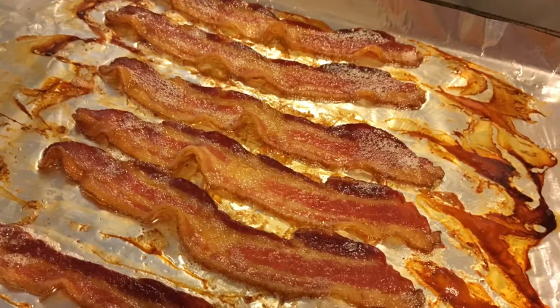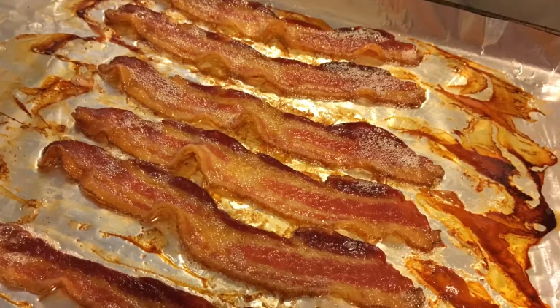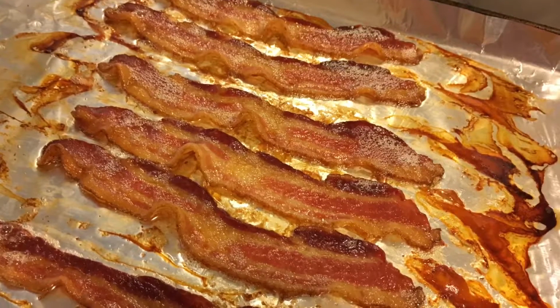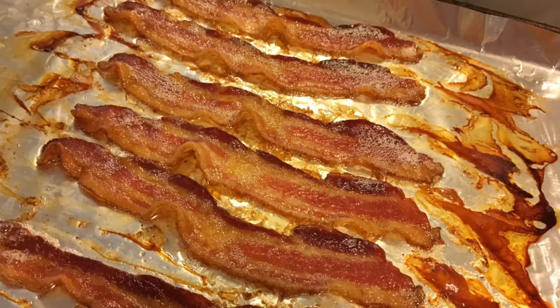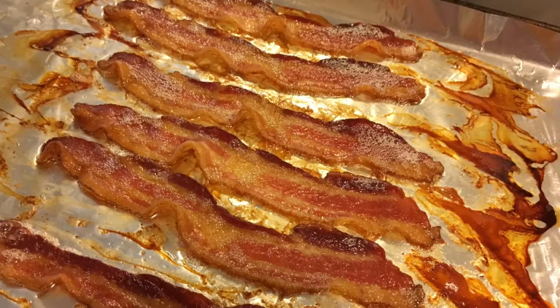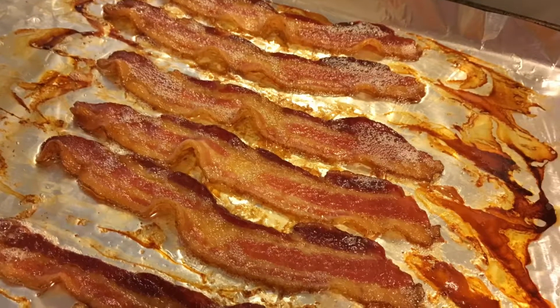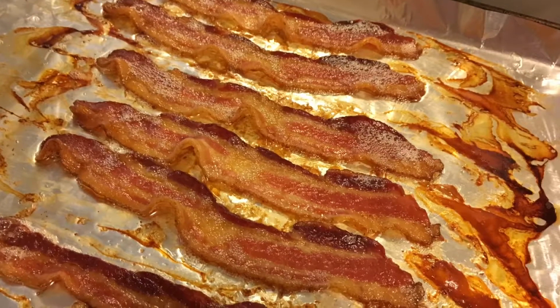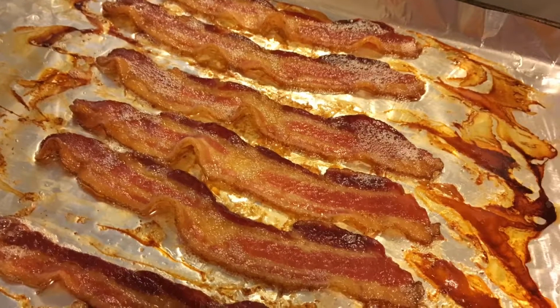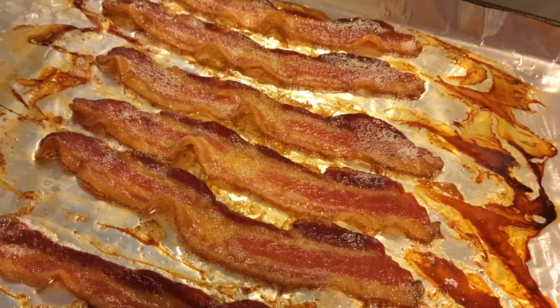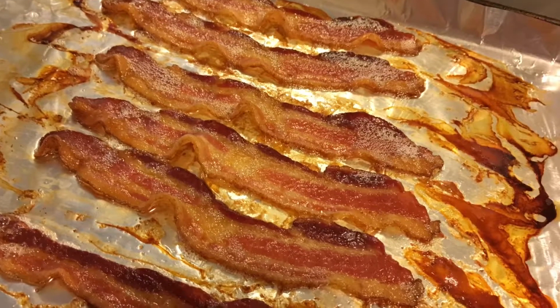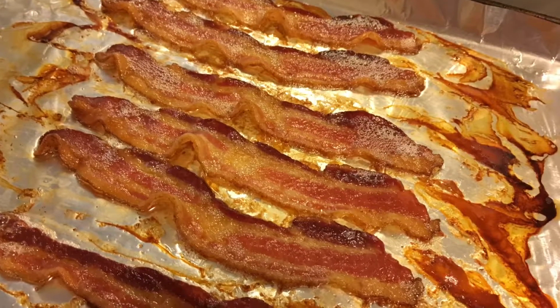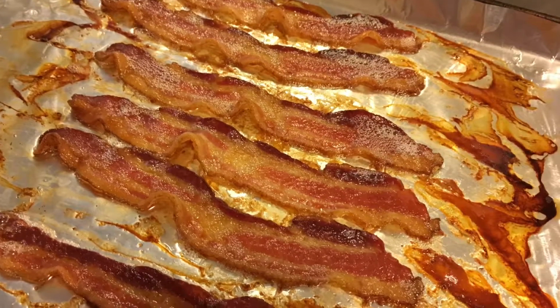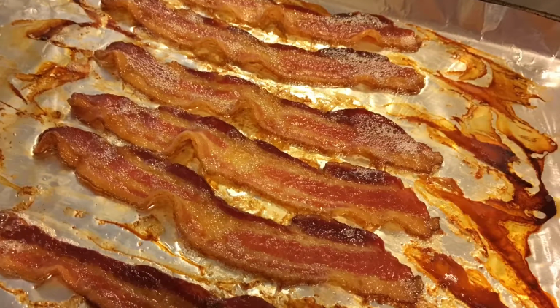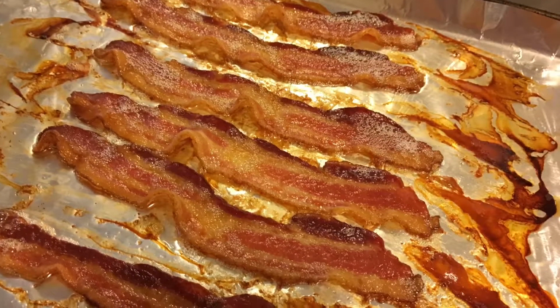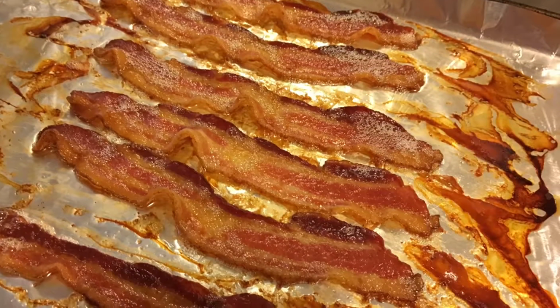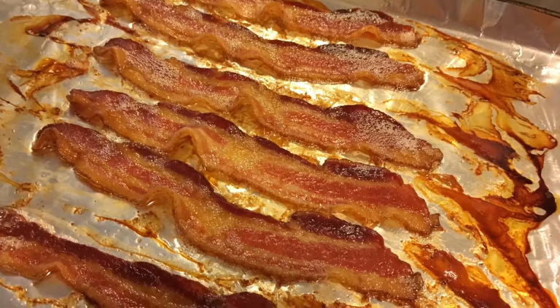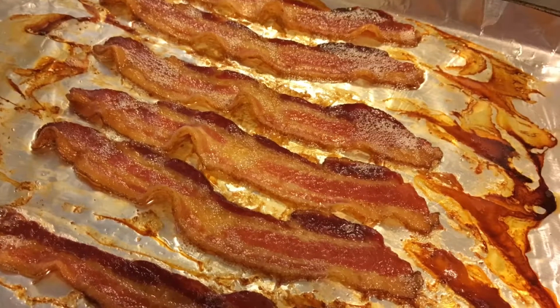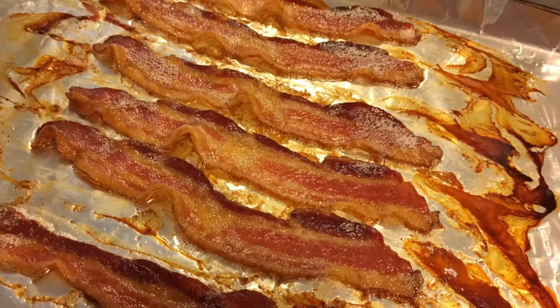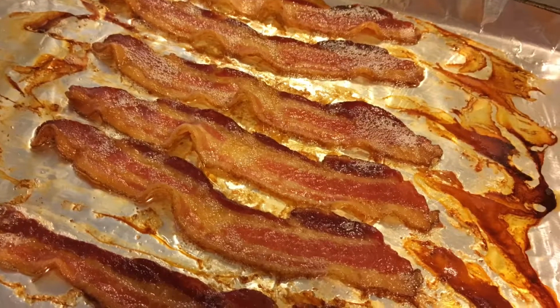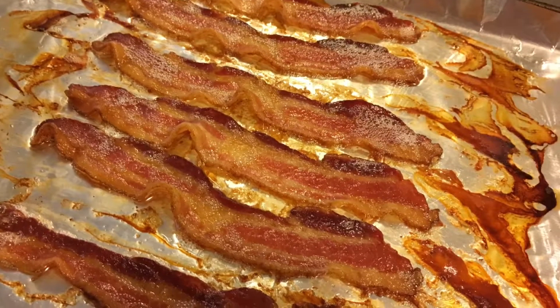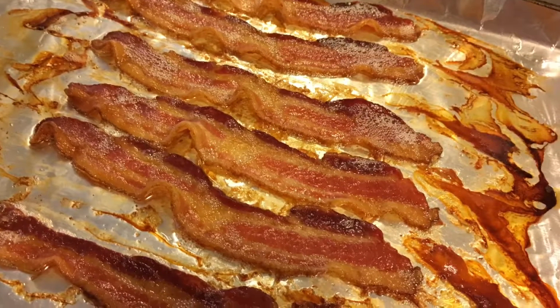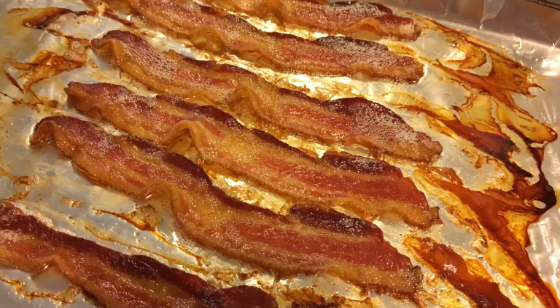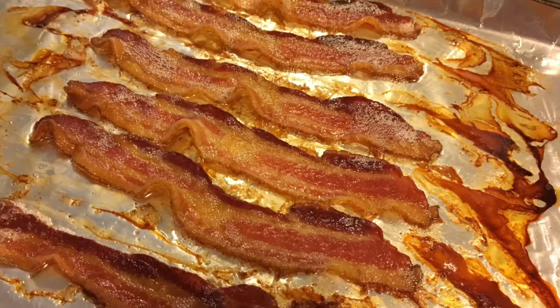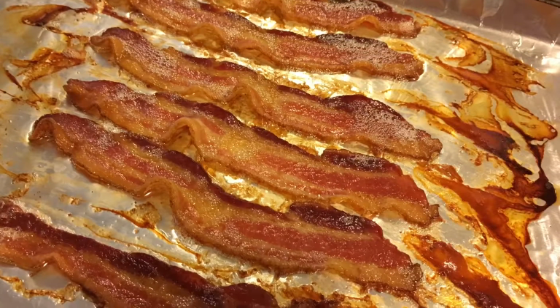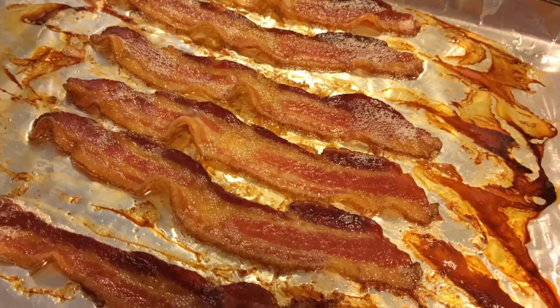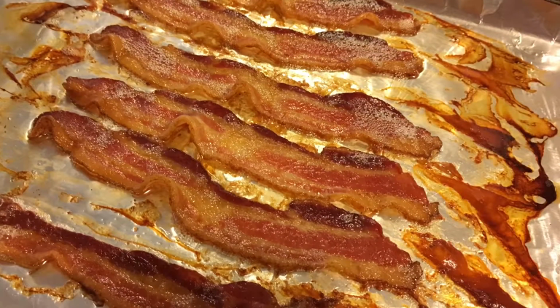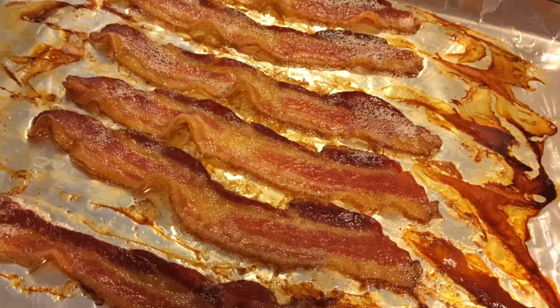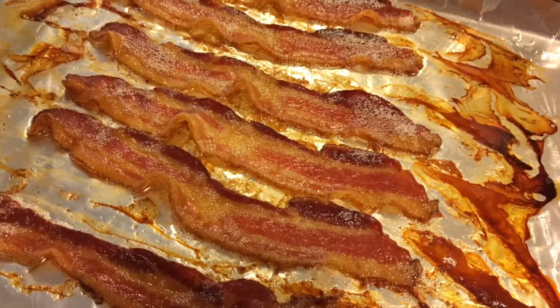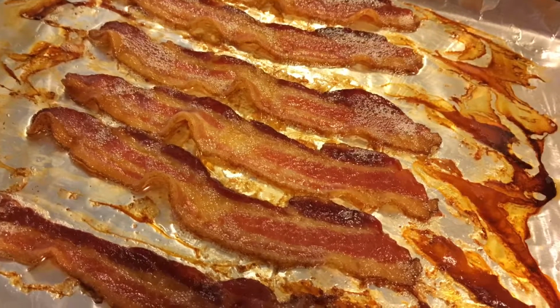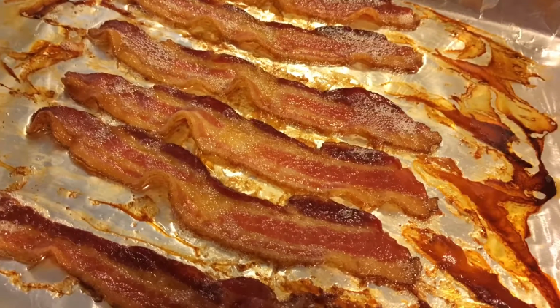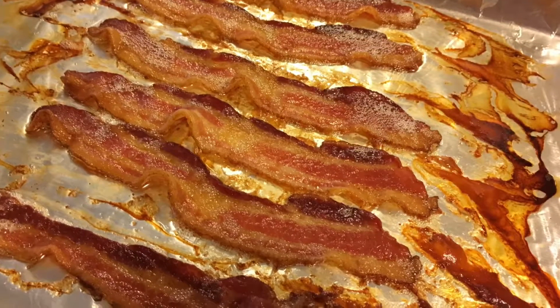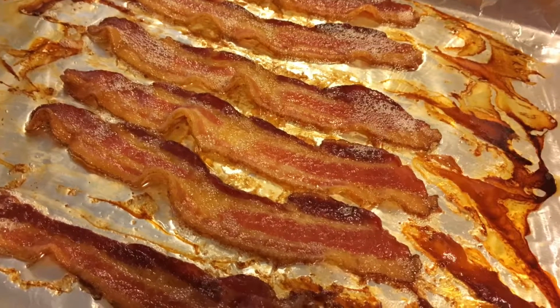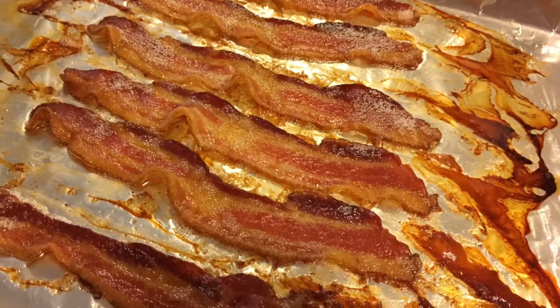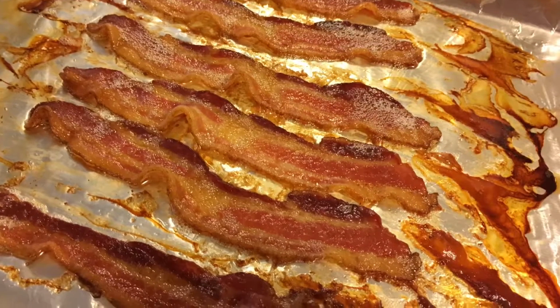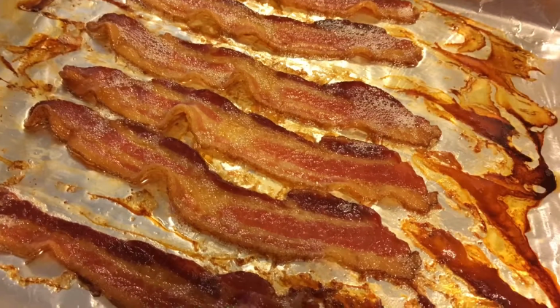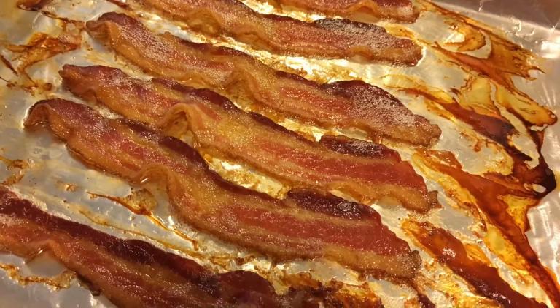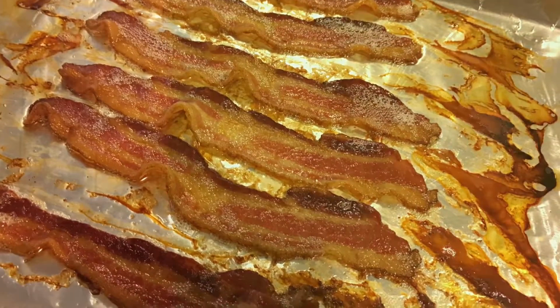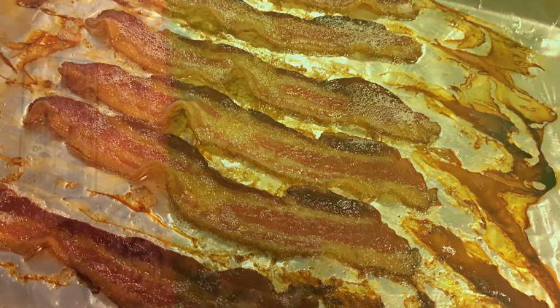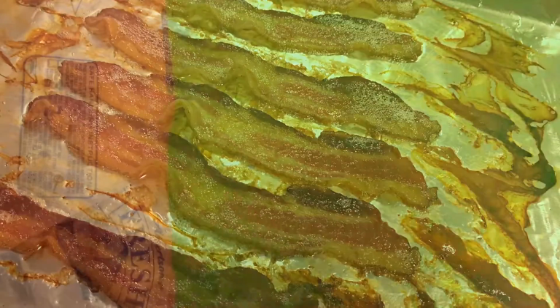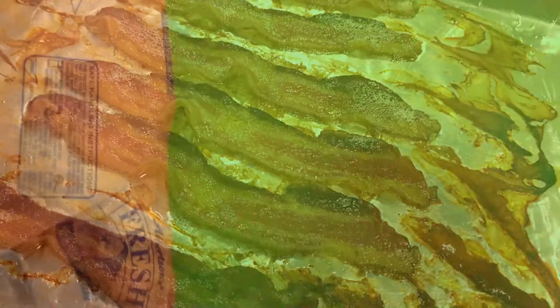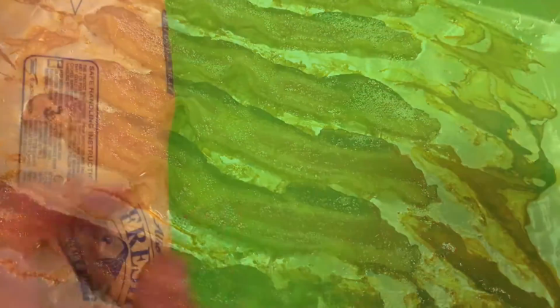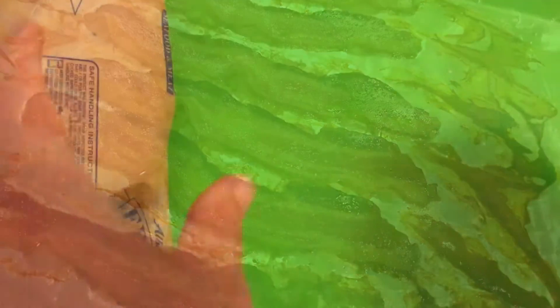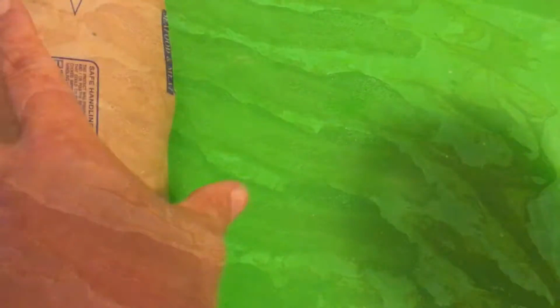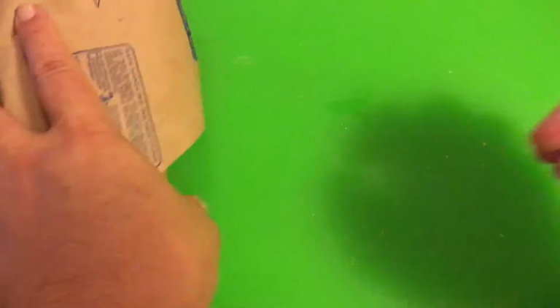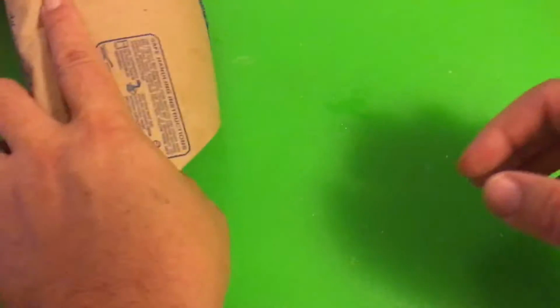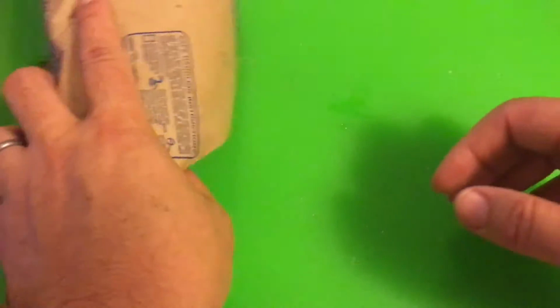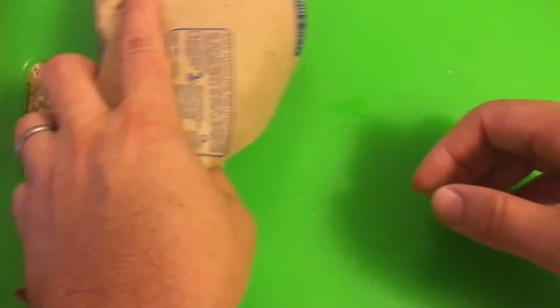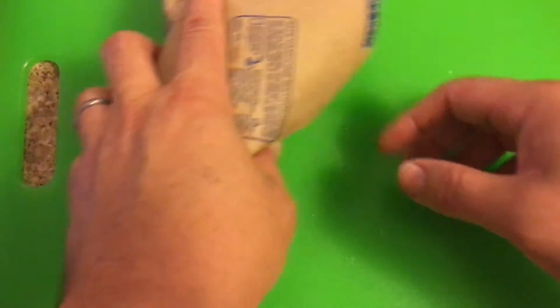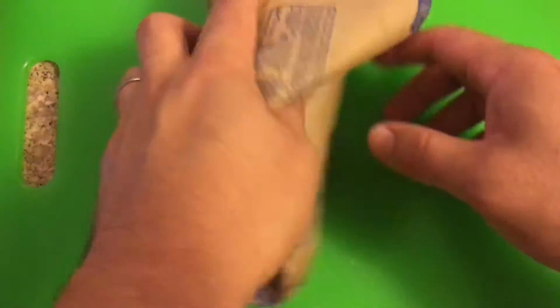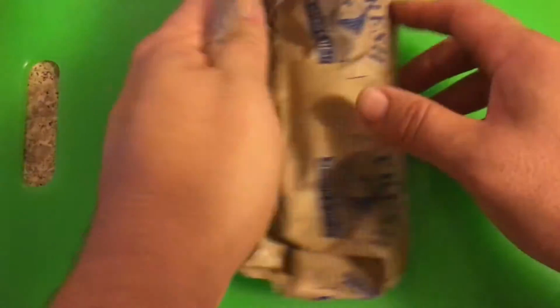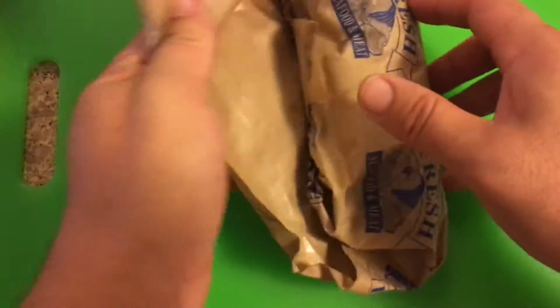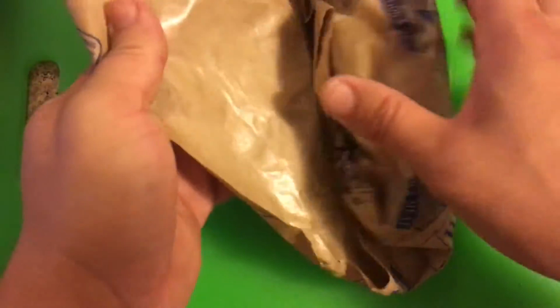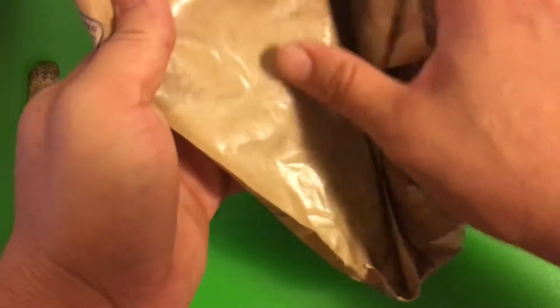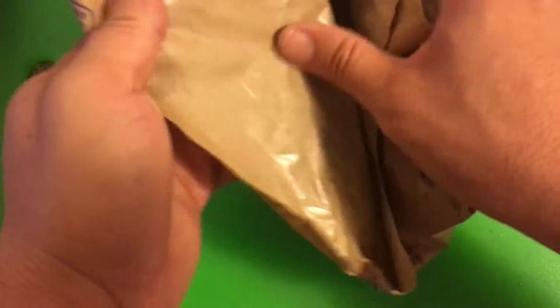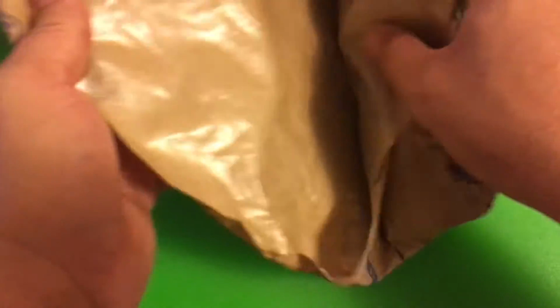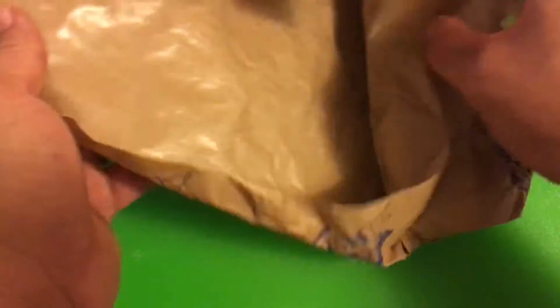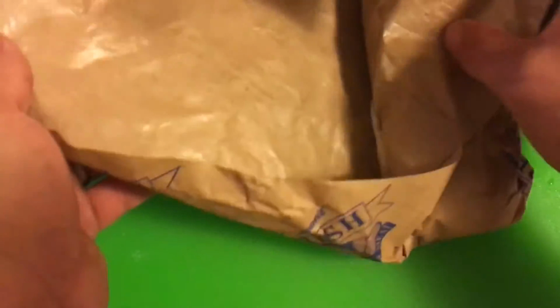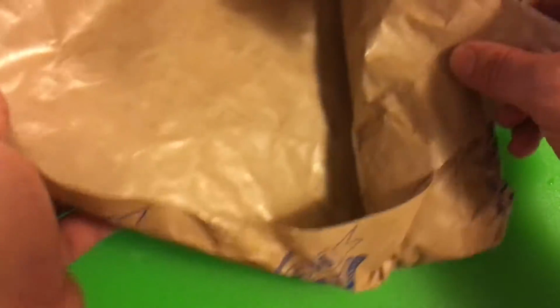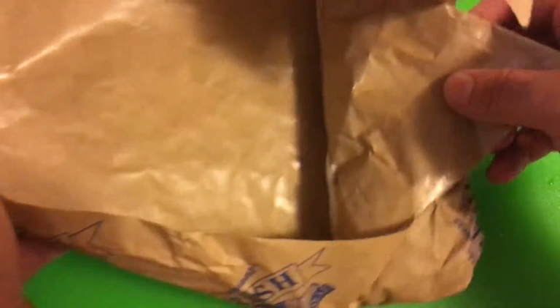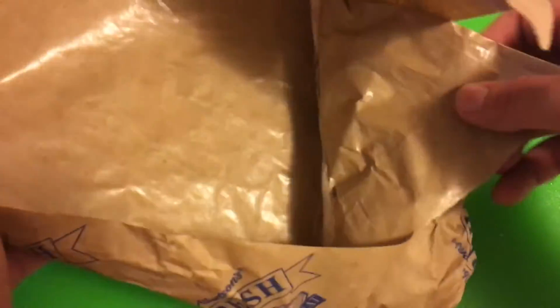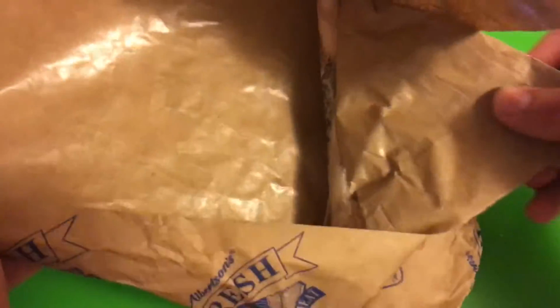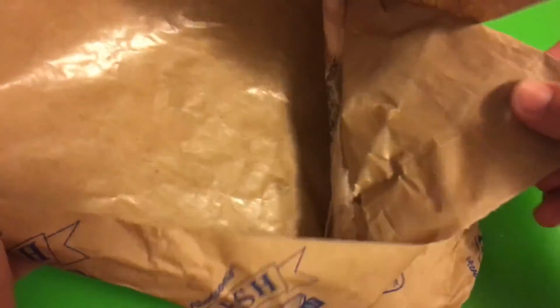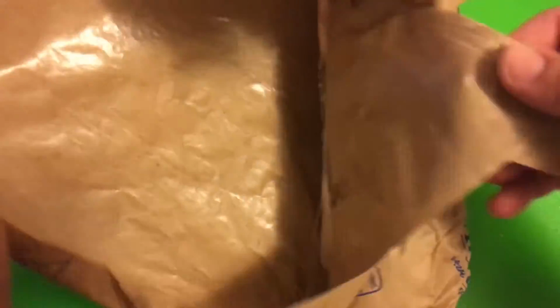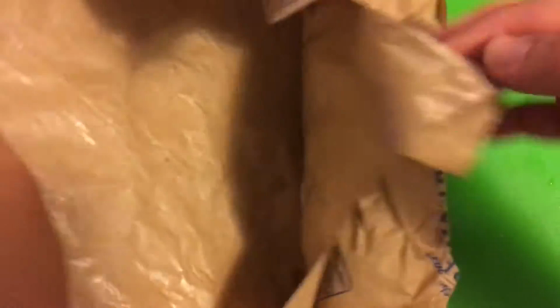Hello! Welcome to a new episode of Charlito's Way. Today we're talking bacon, bacon.